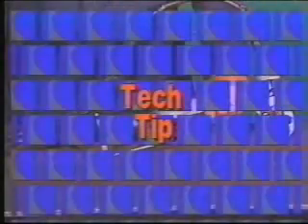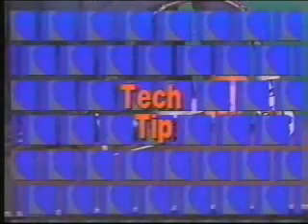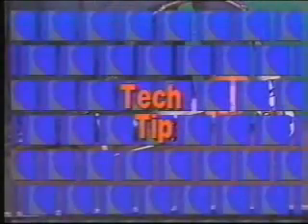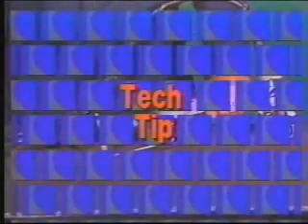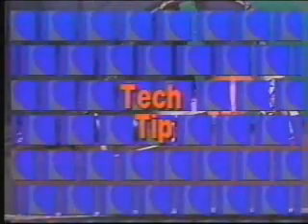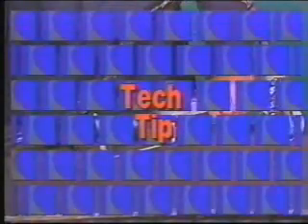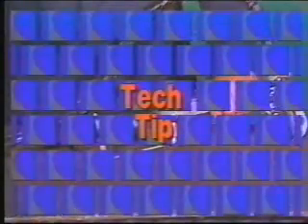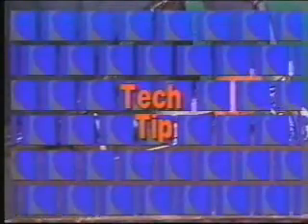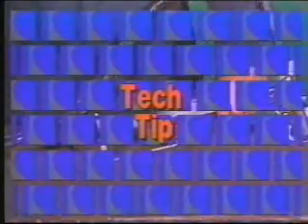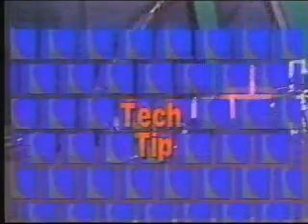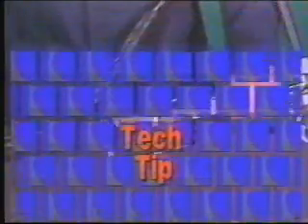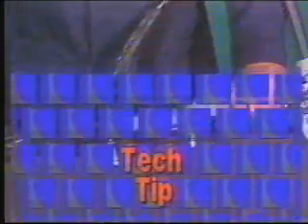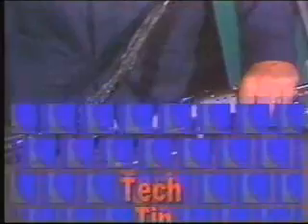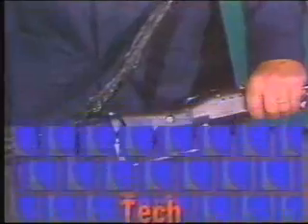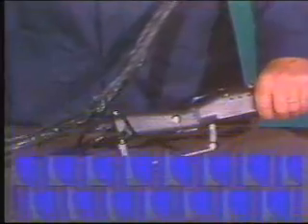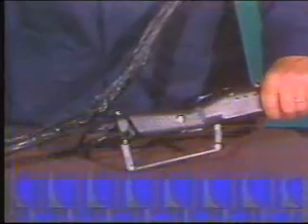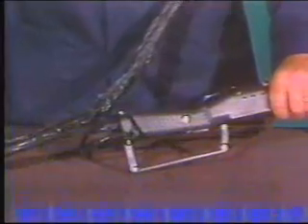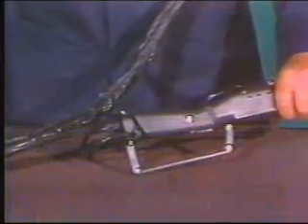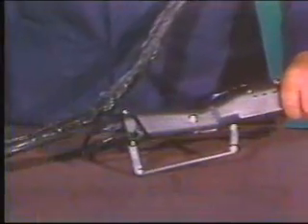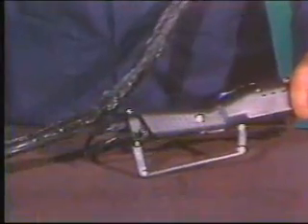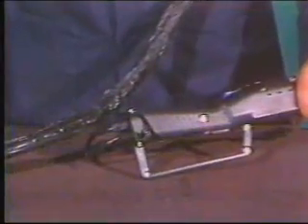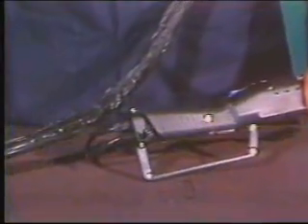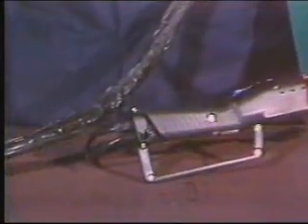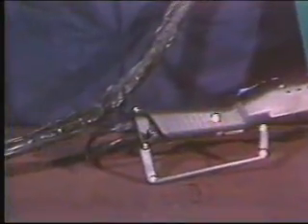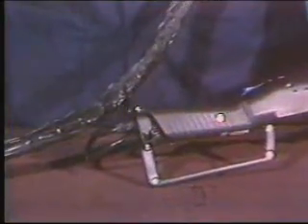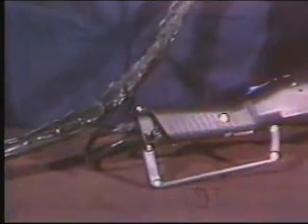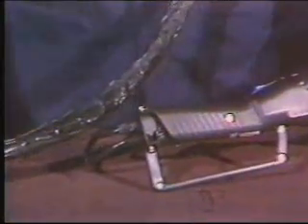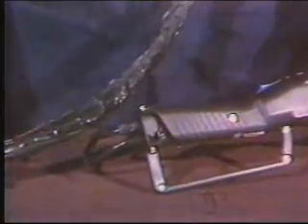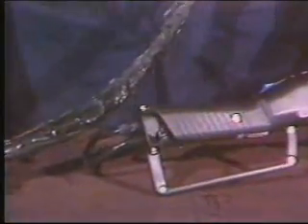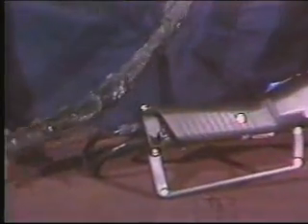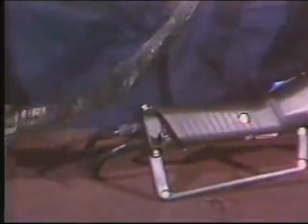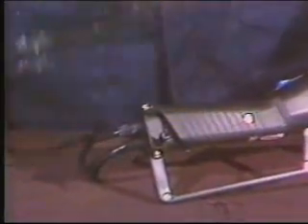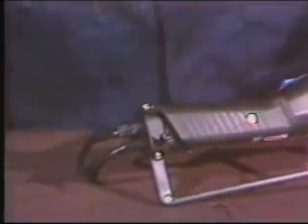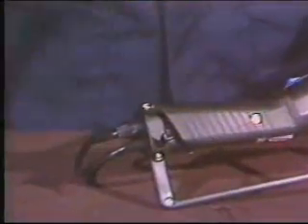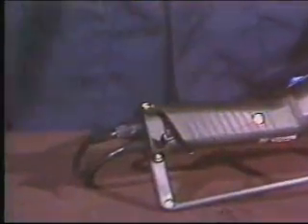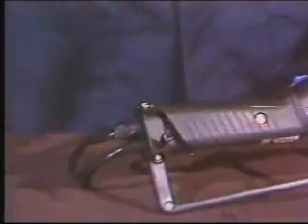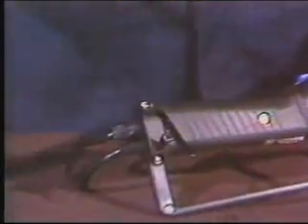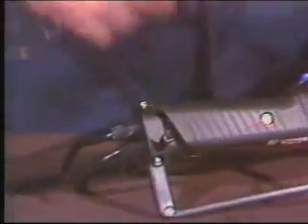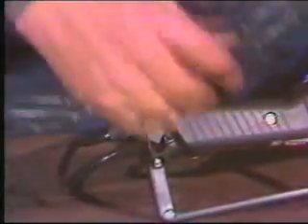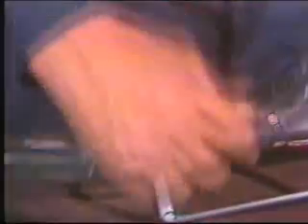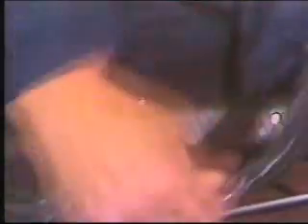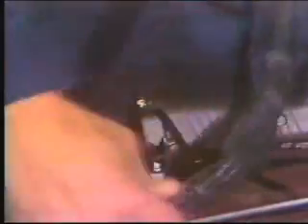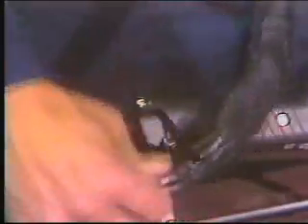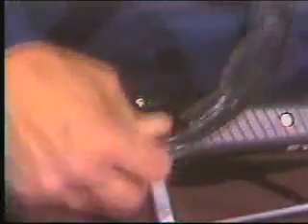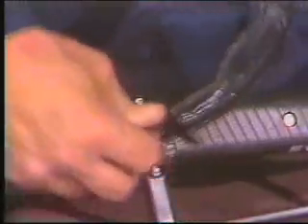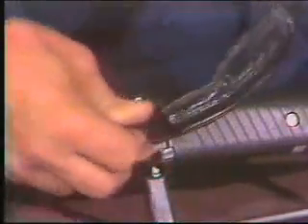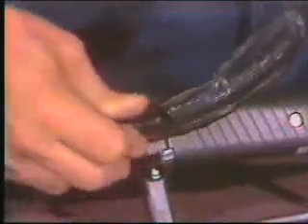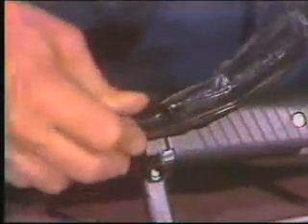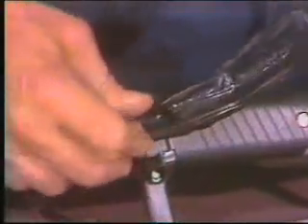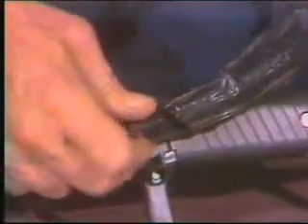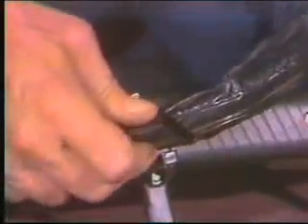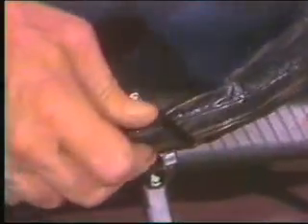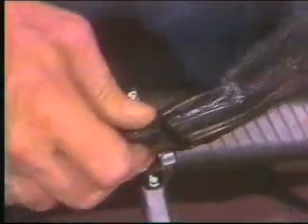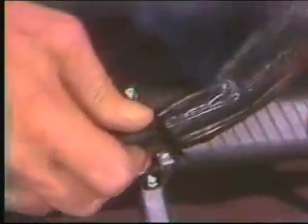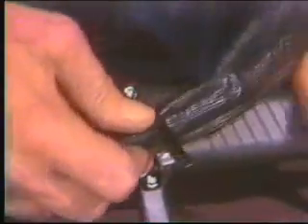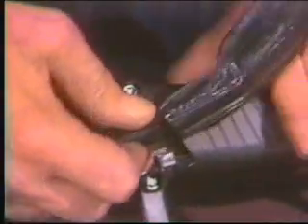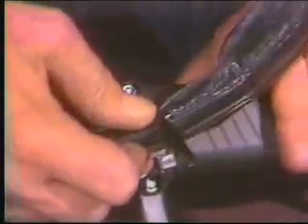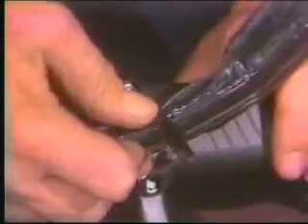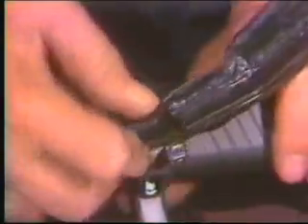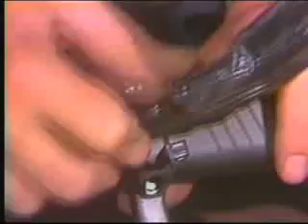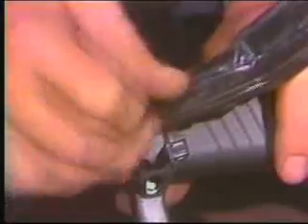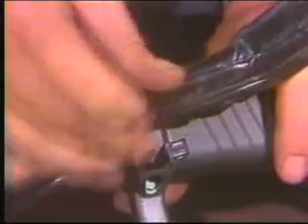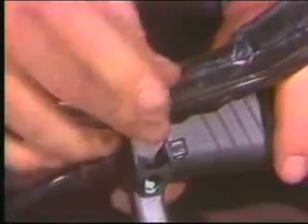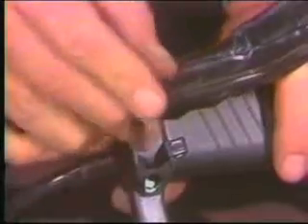Tech tip number one: use the plasma cable holder at the back of the machine so you don't have to drag the cable.